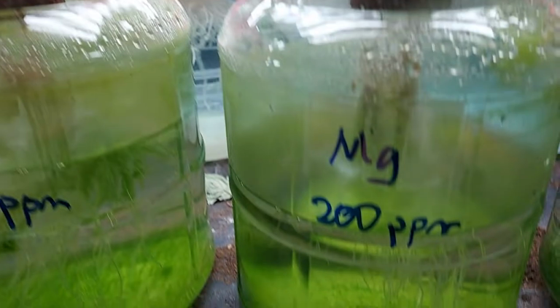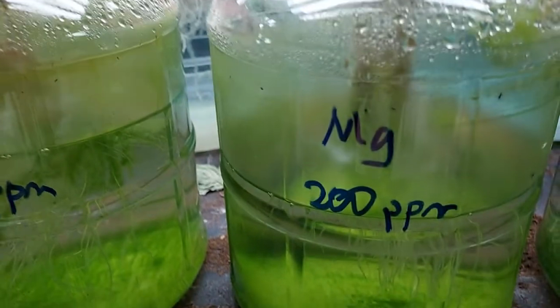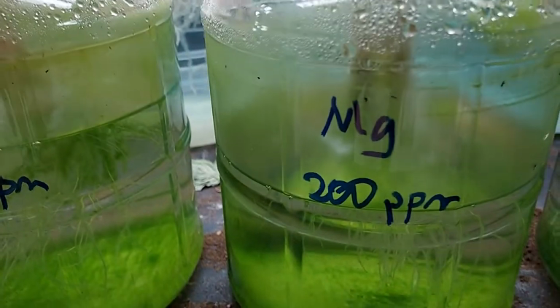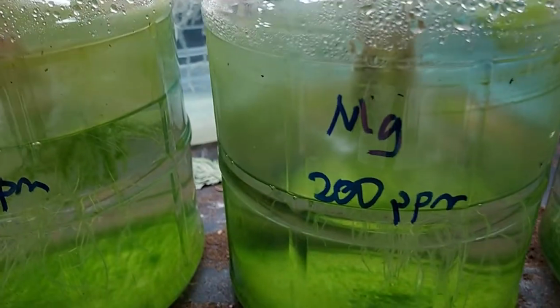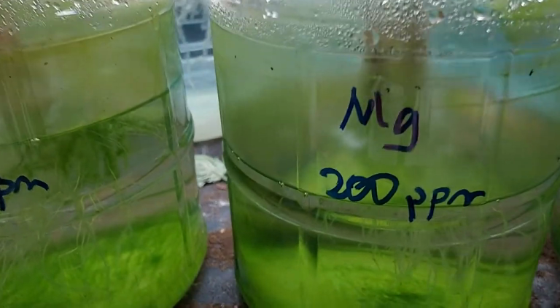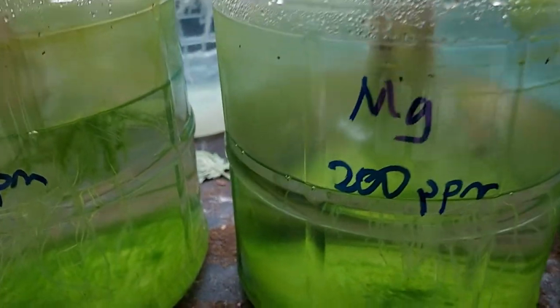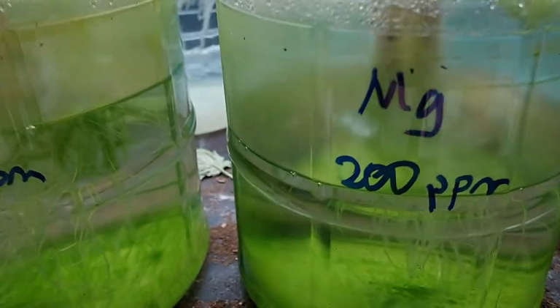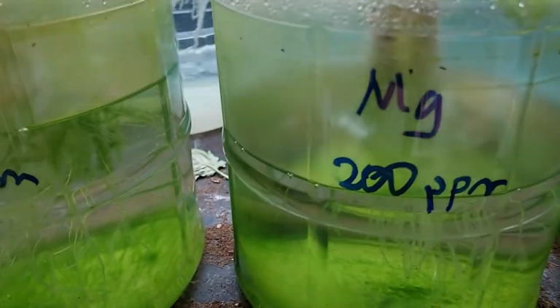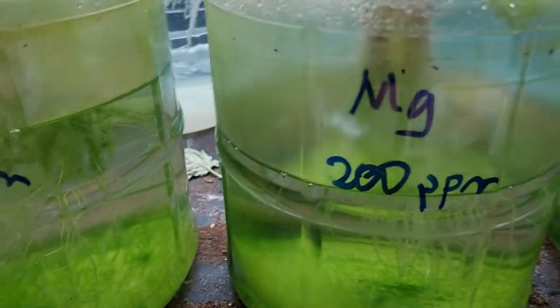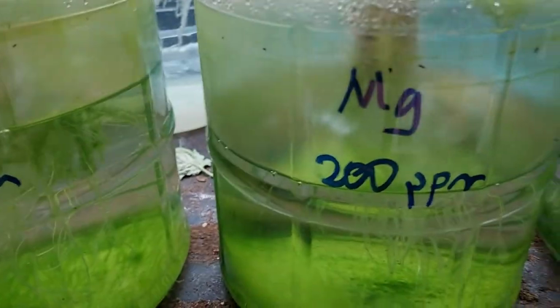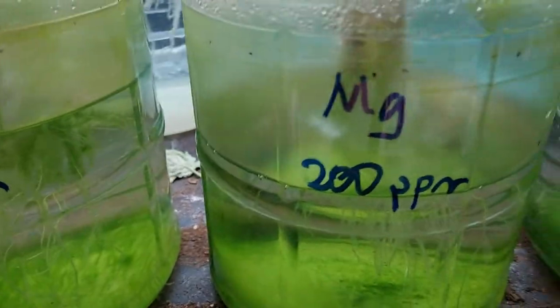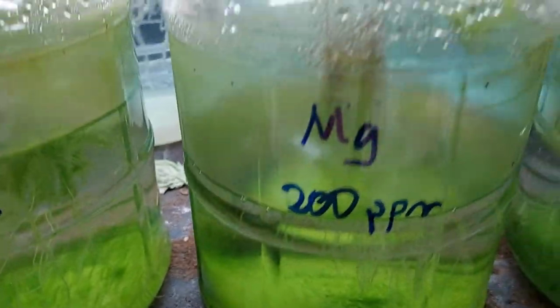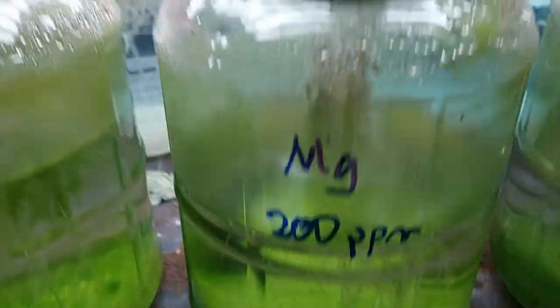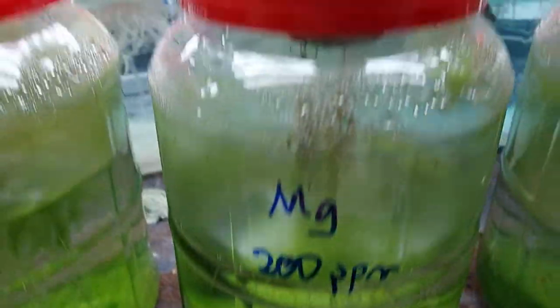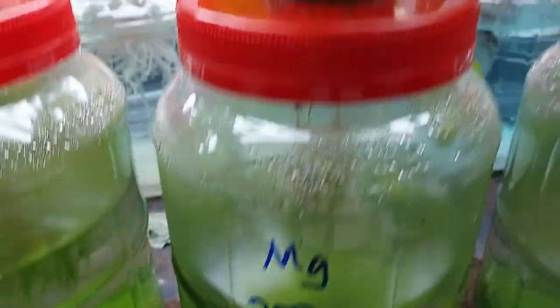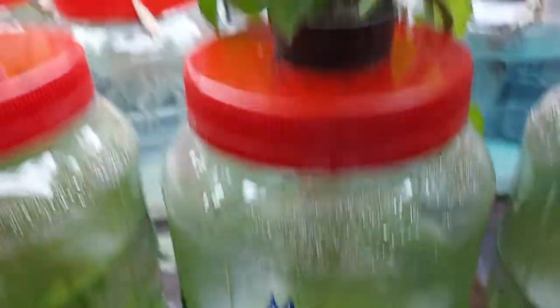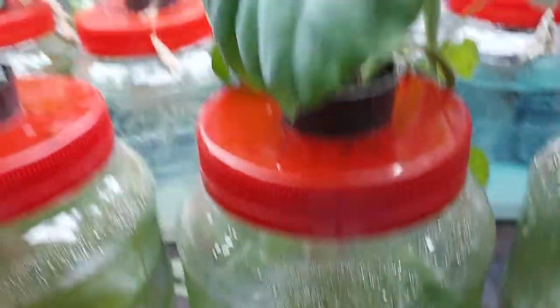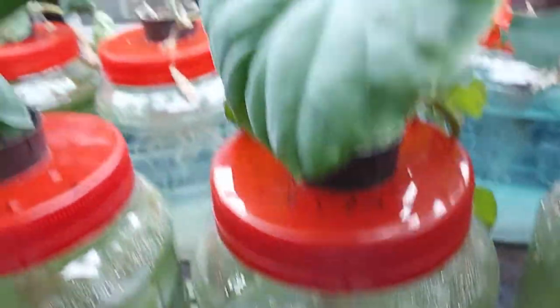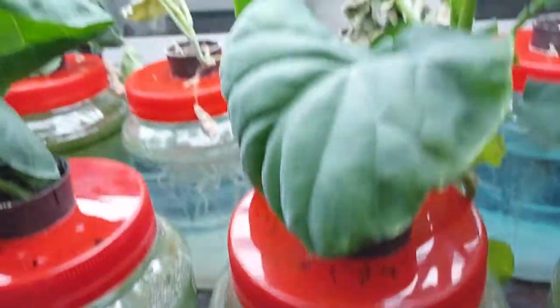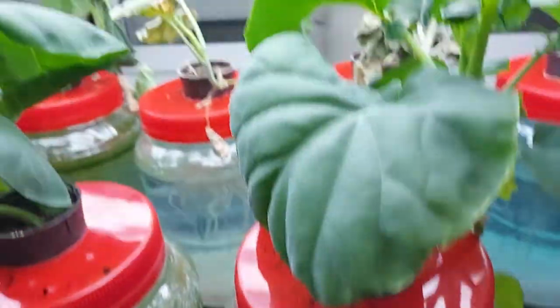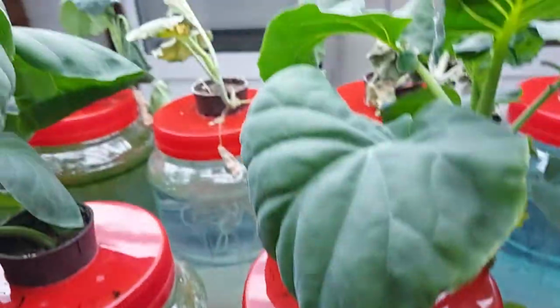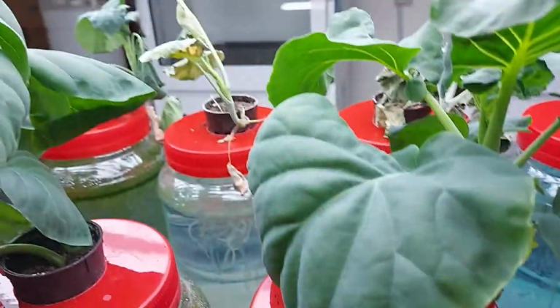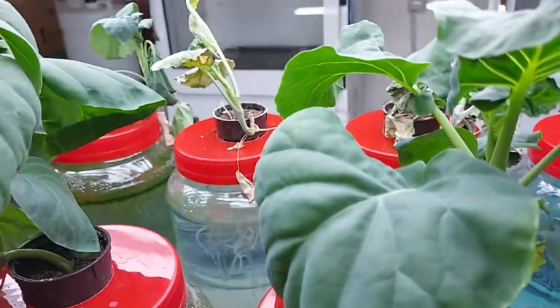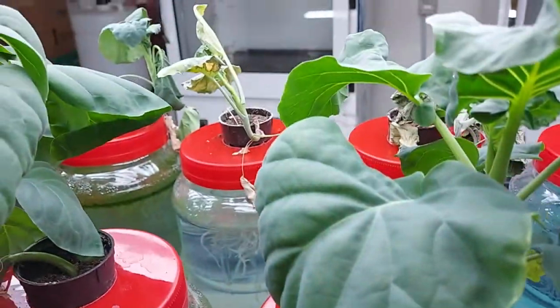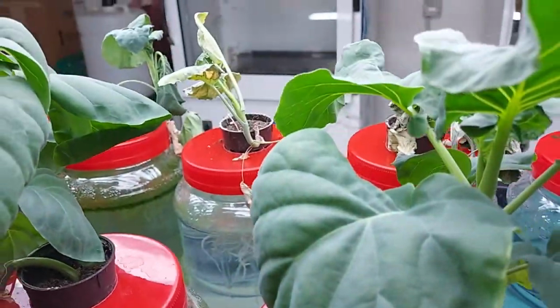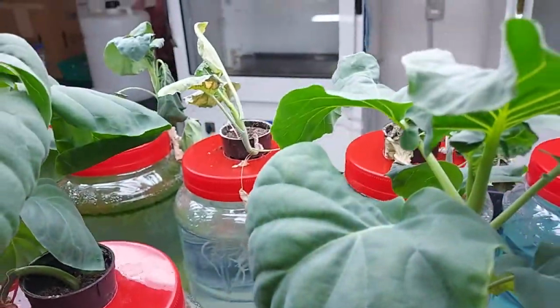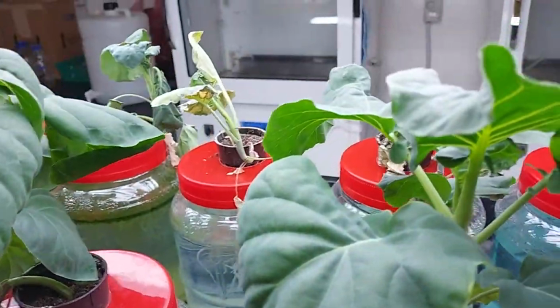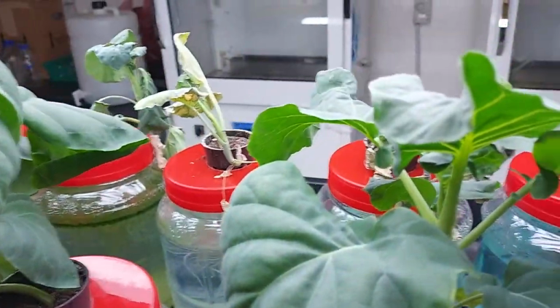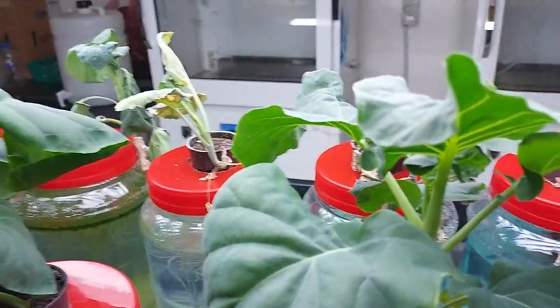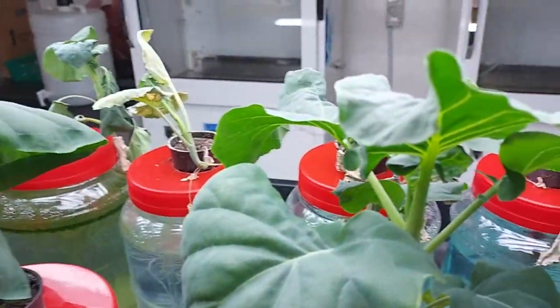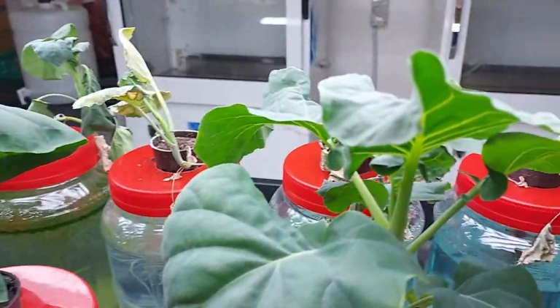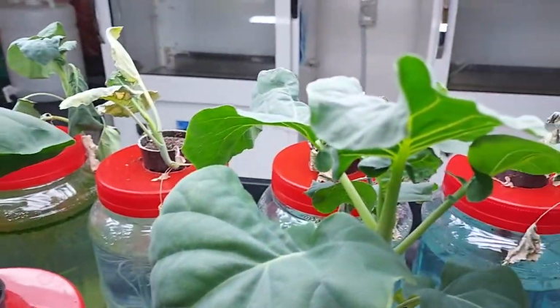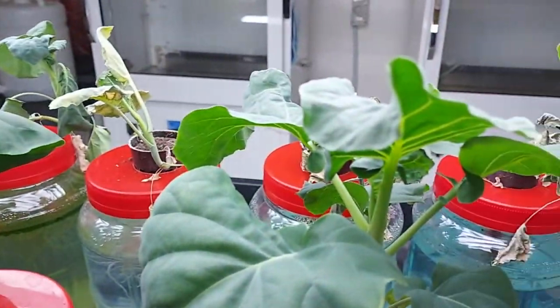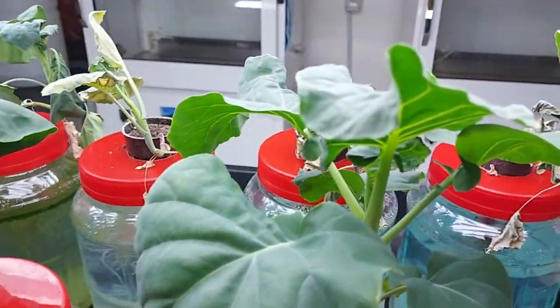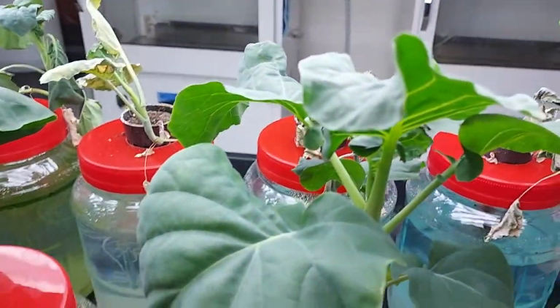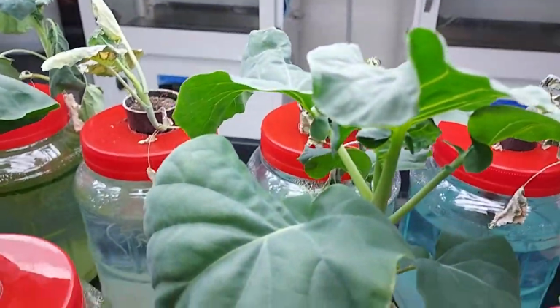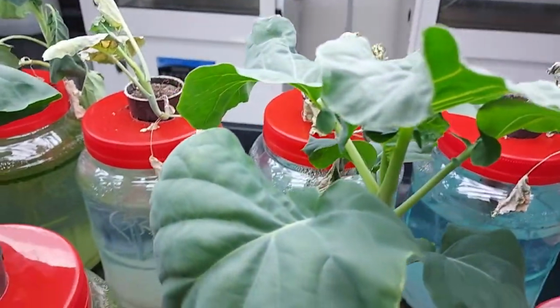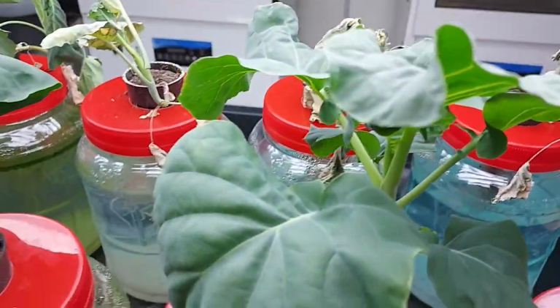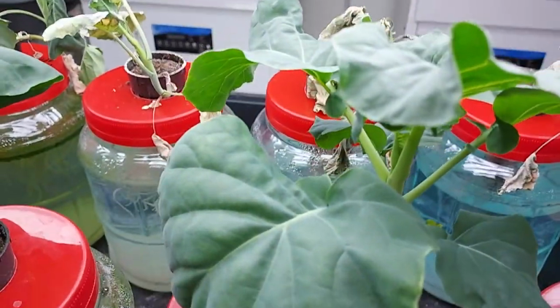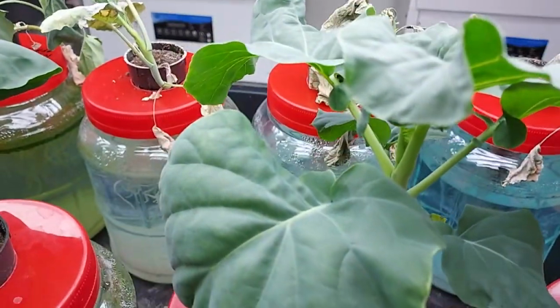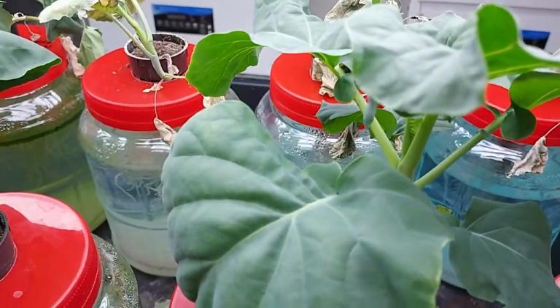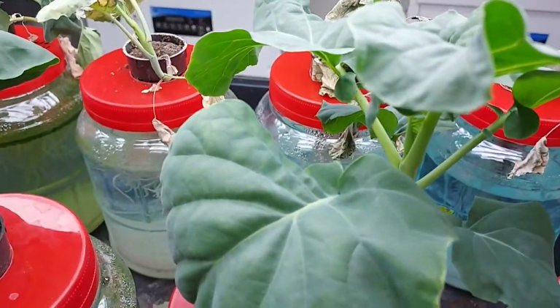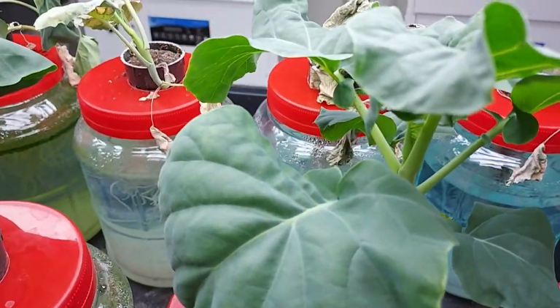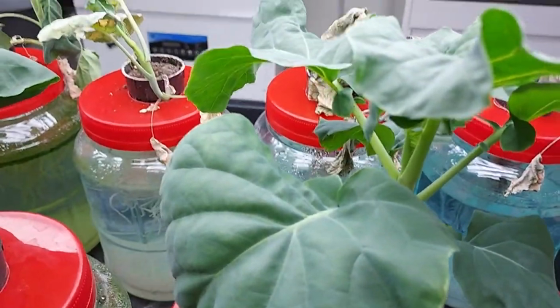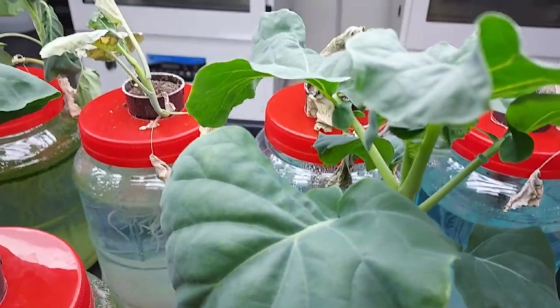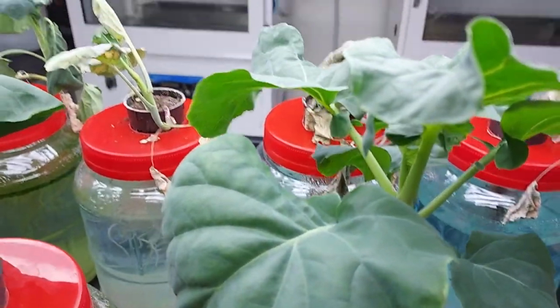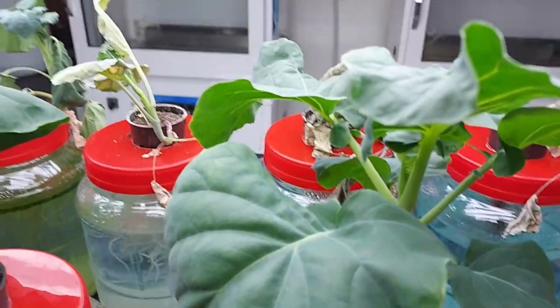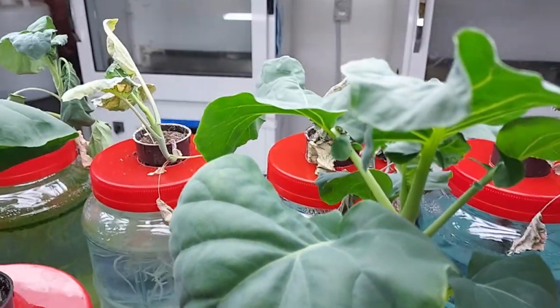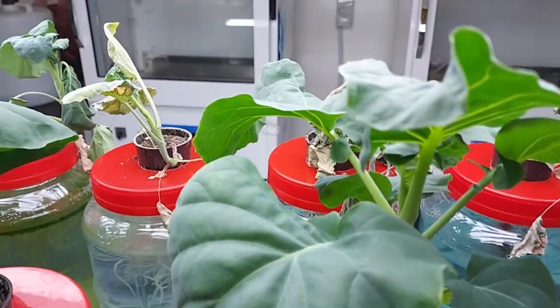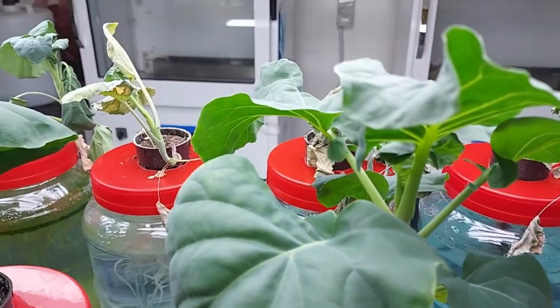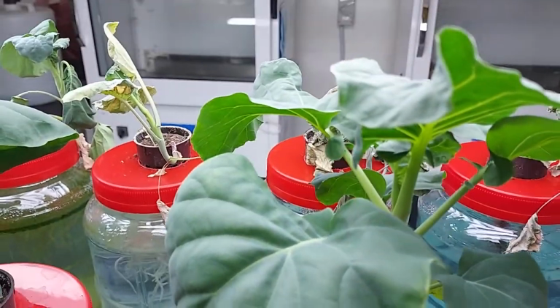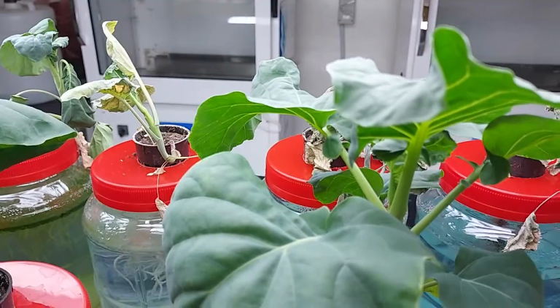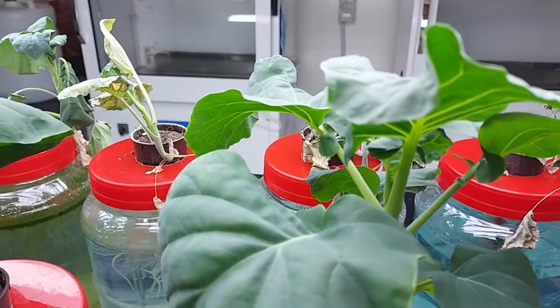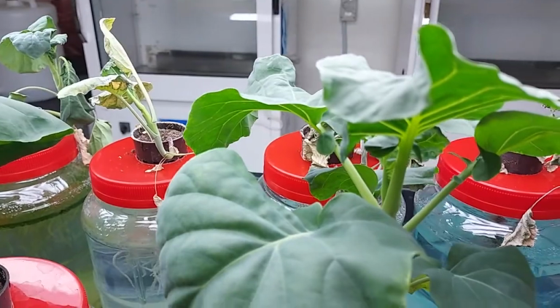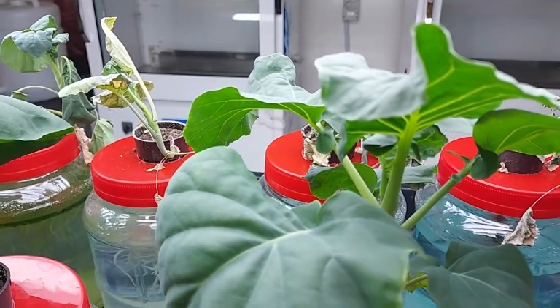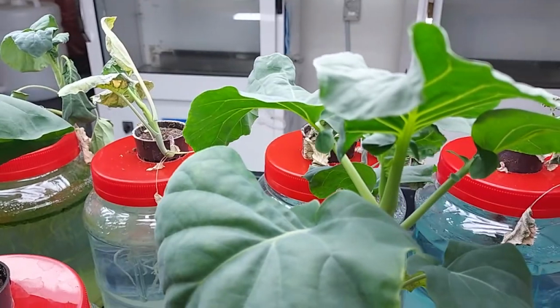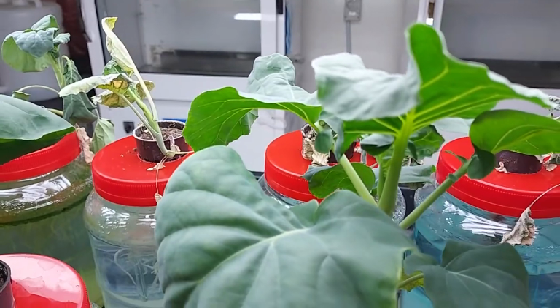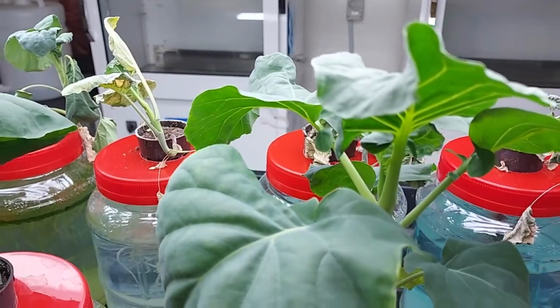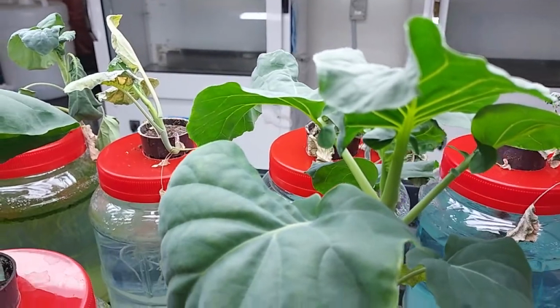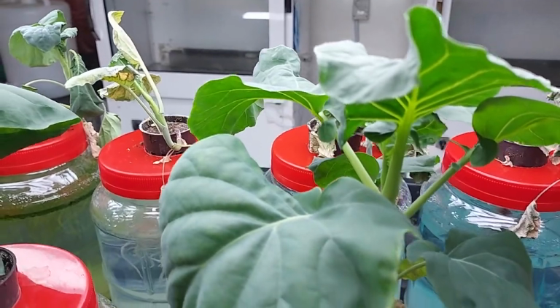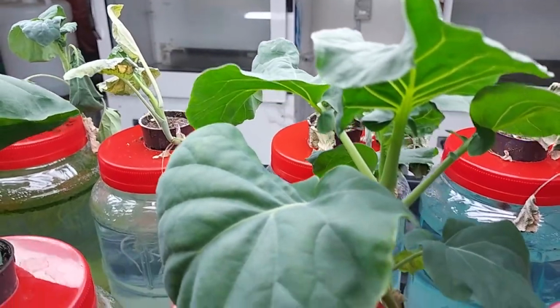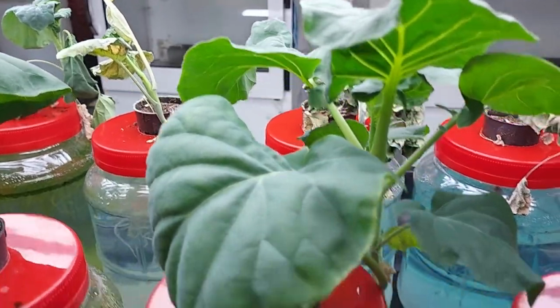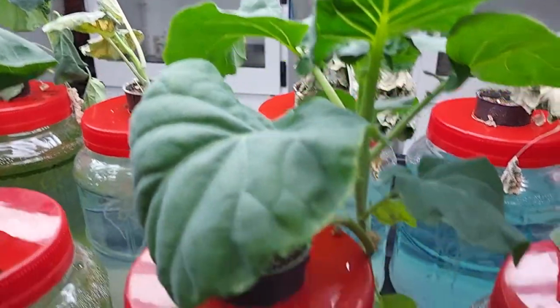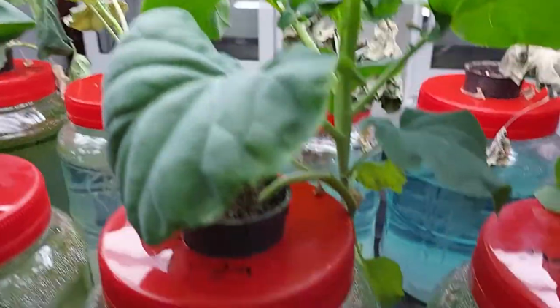At 200 ppm, again you have the same situation. The plant is growing perfectly well.